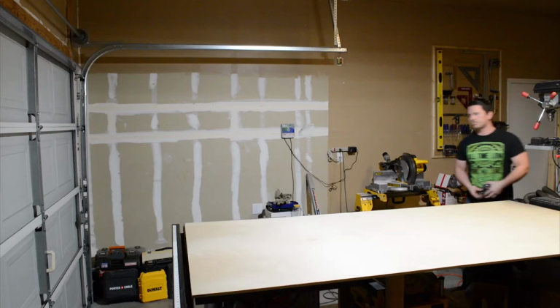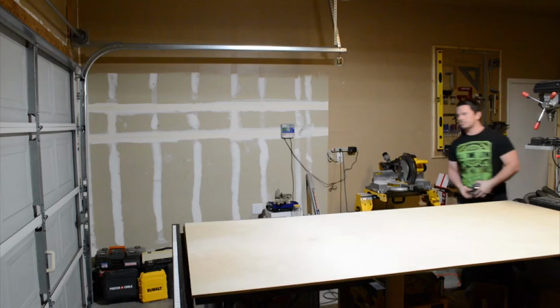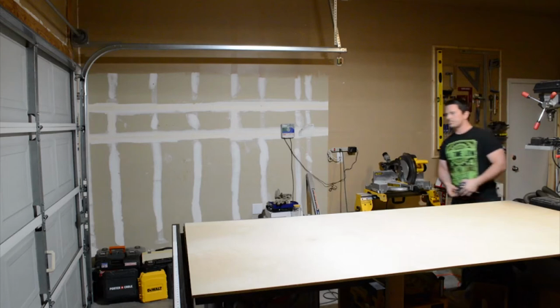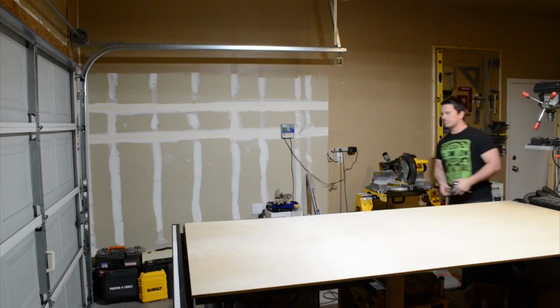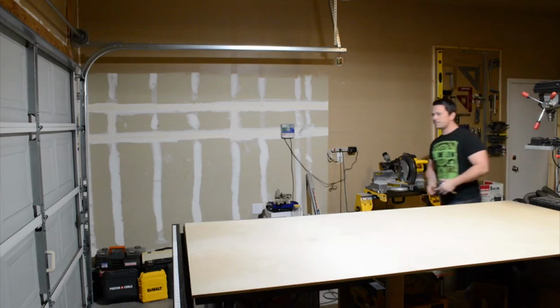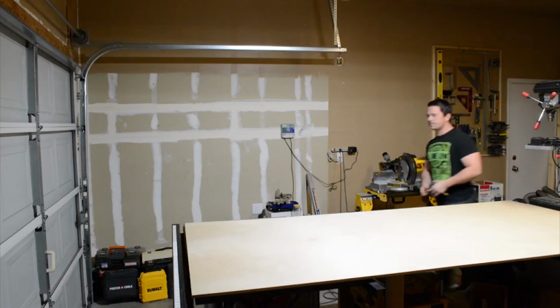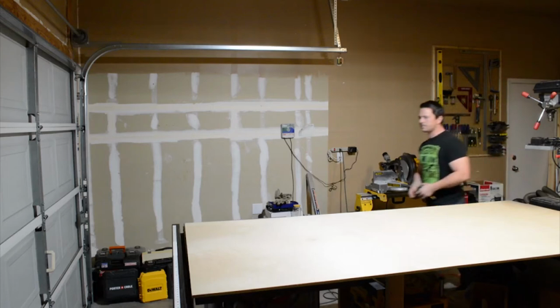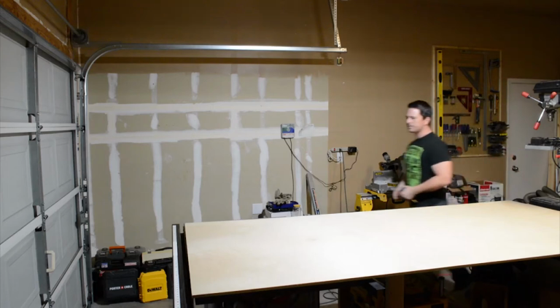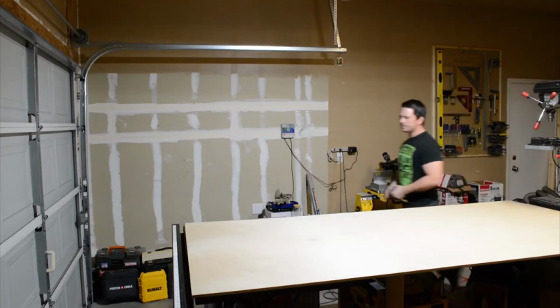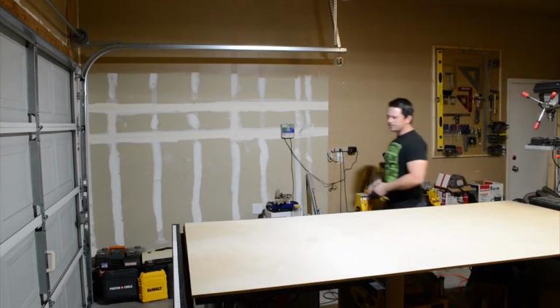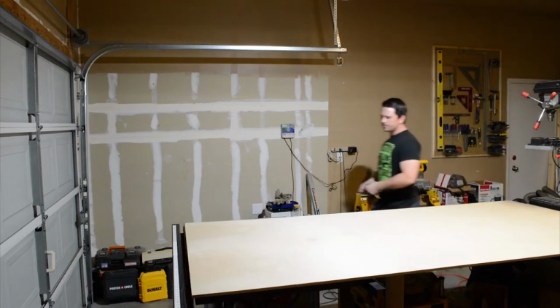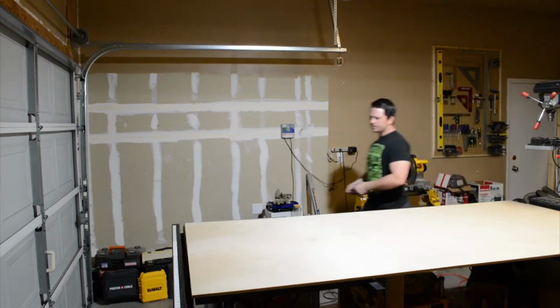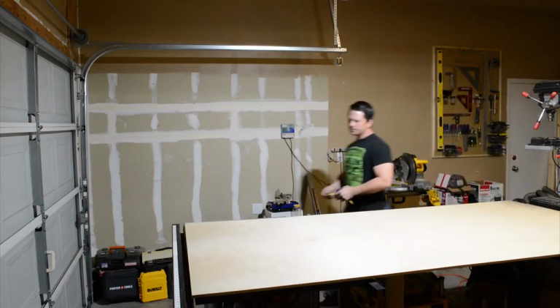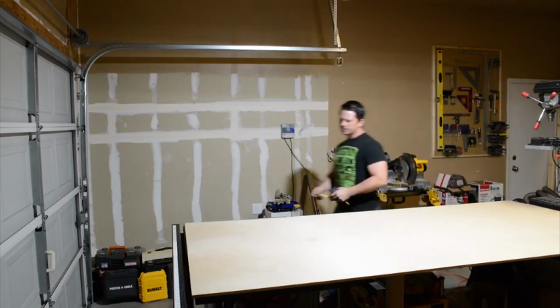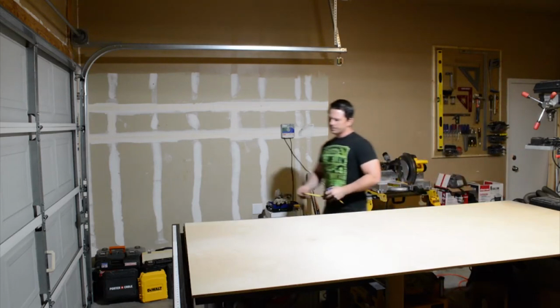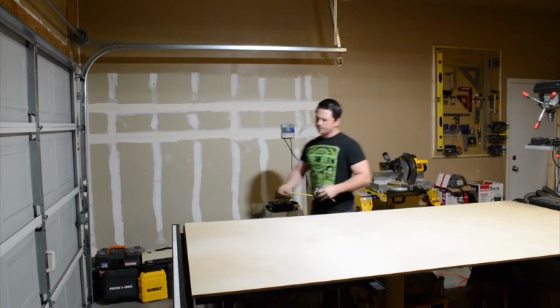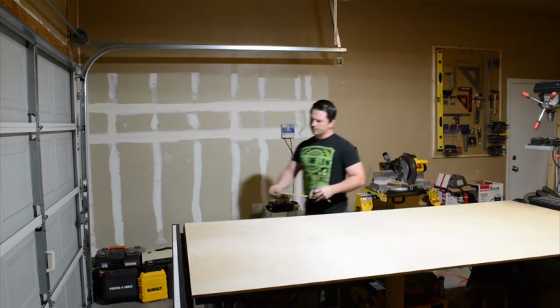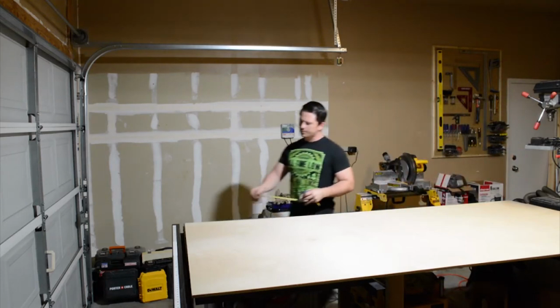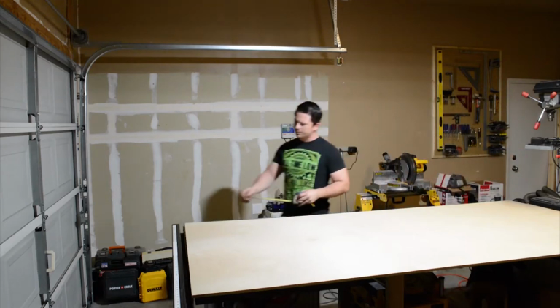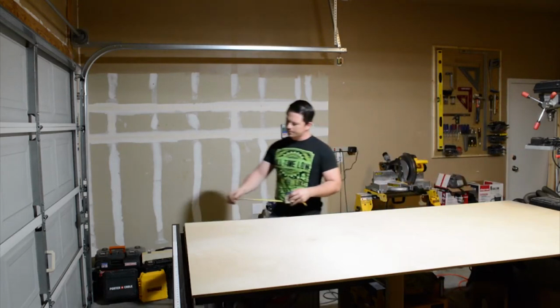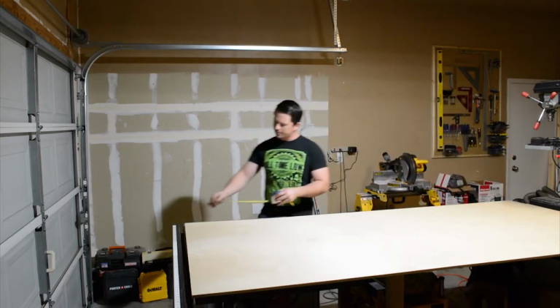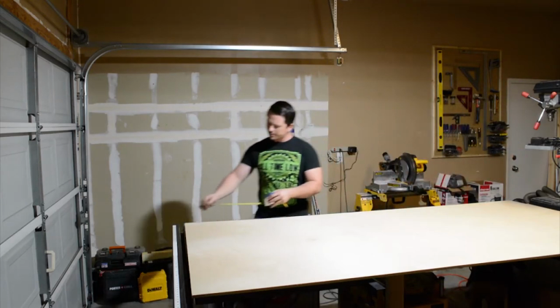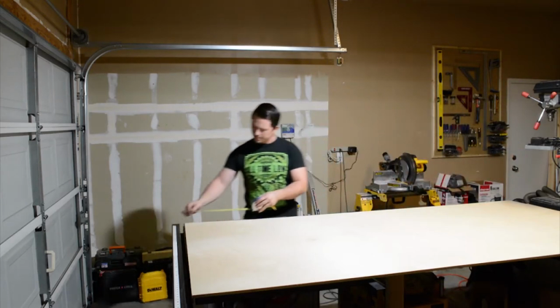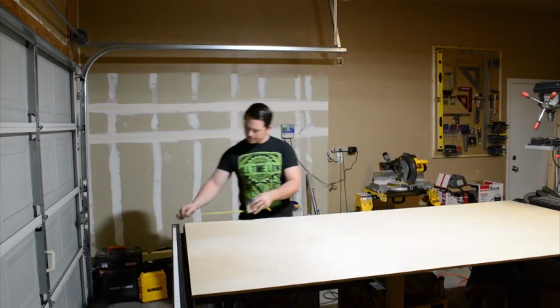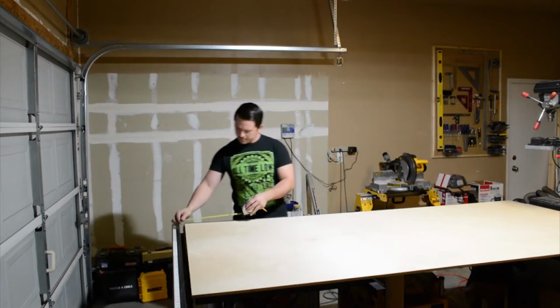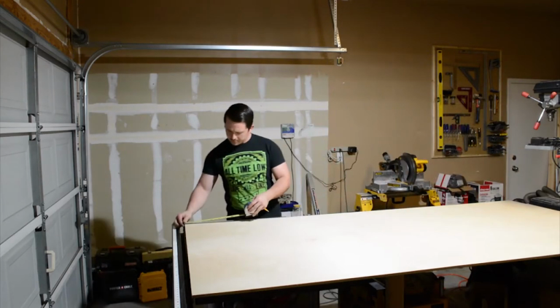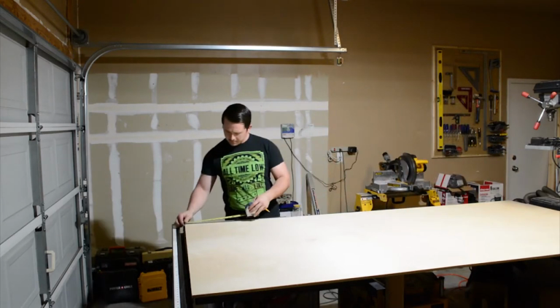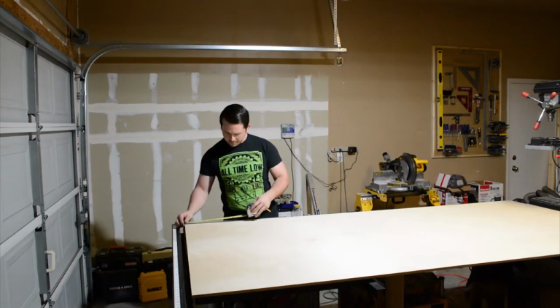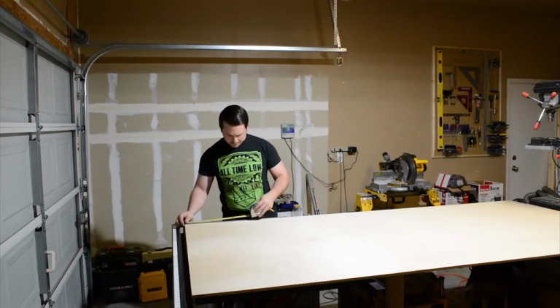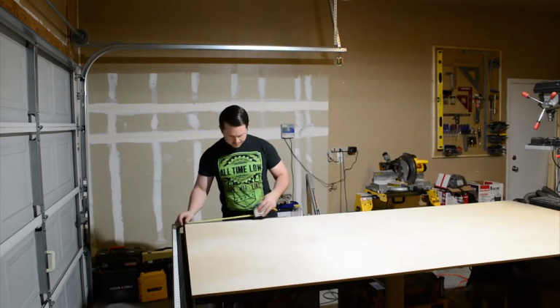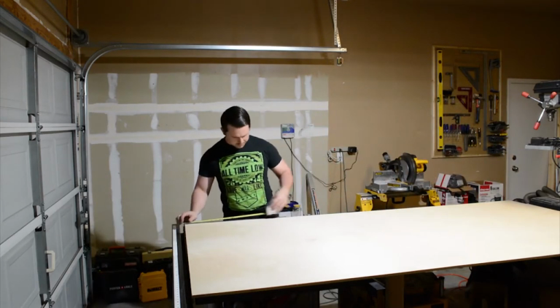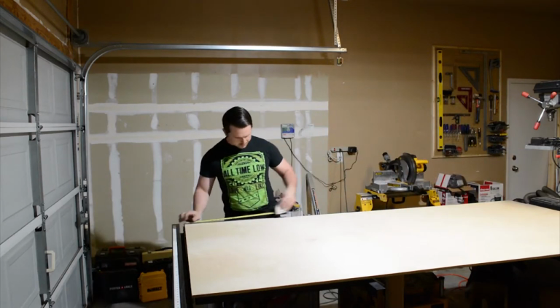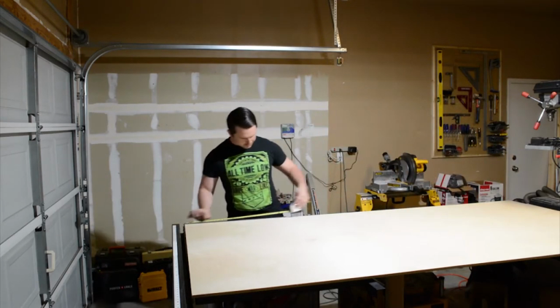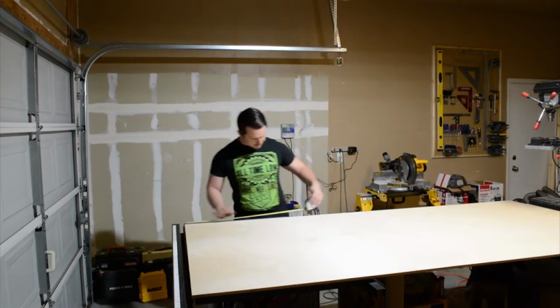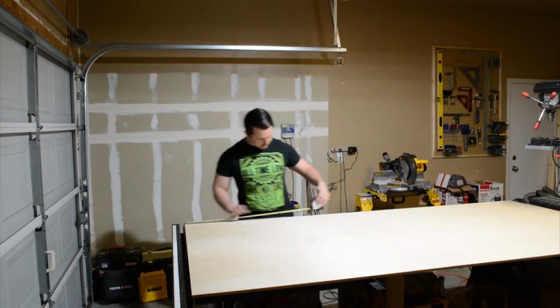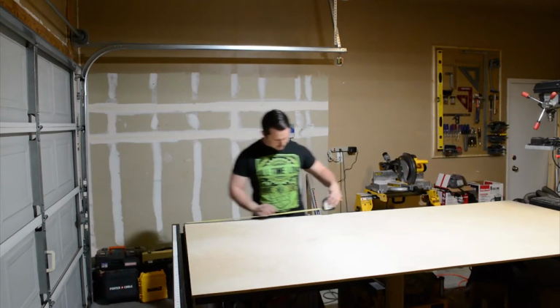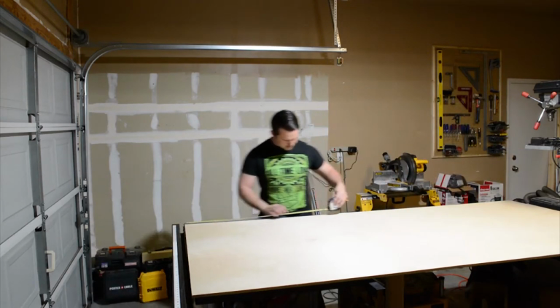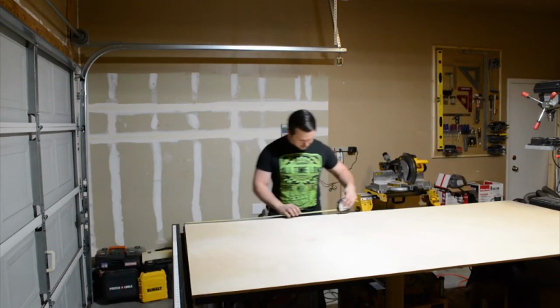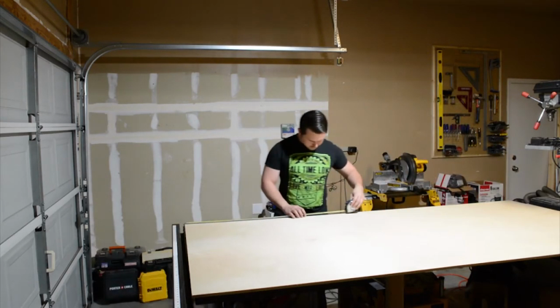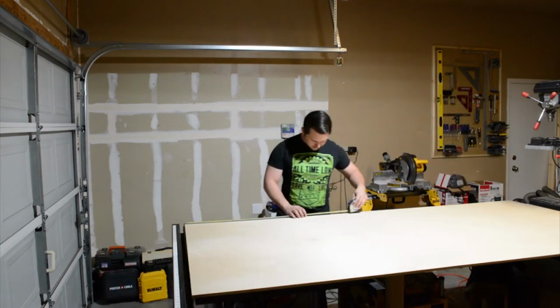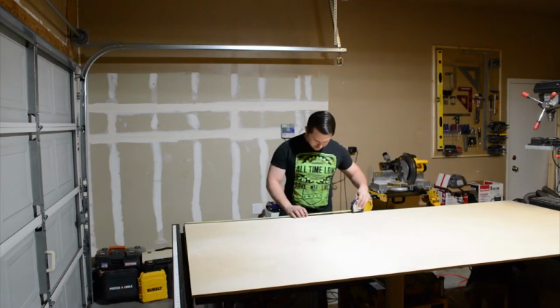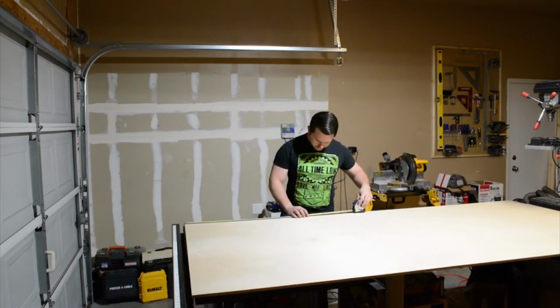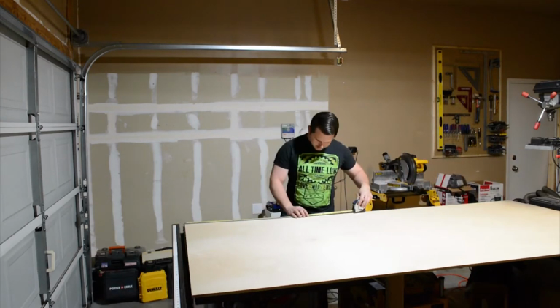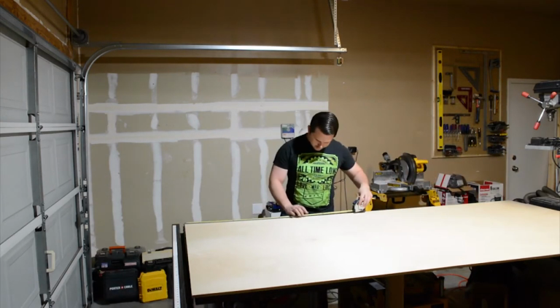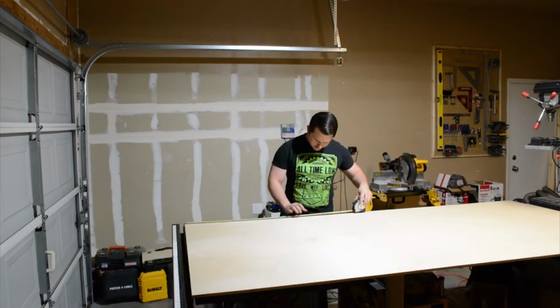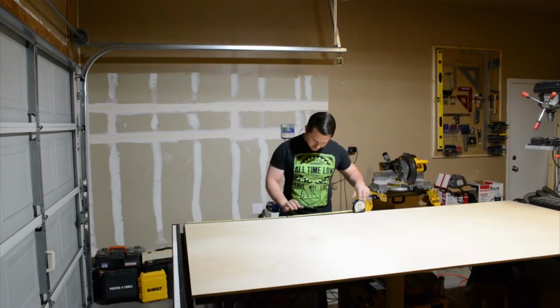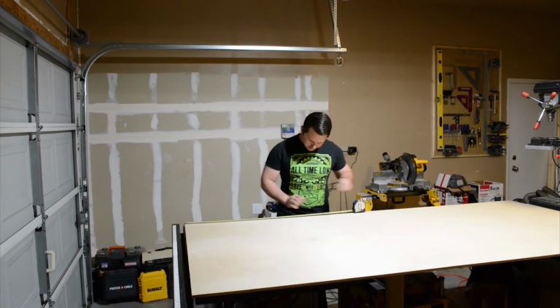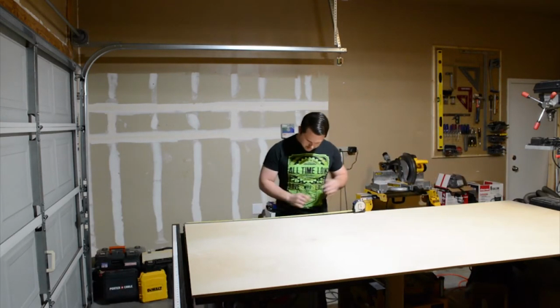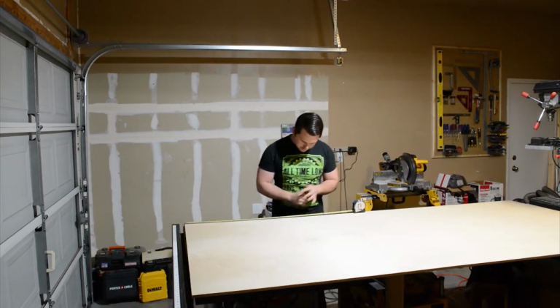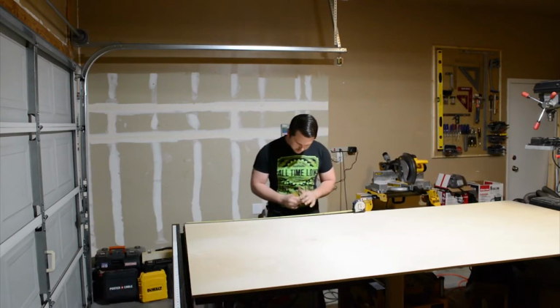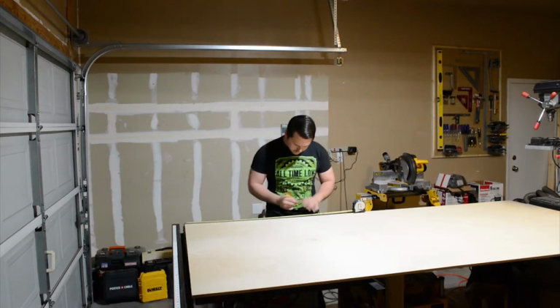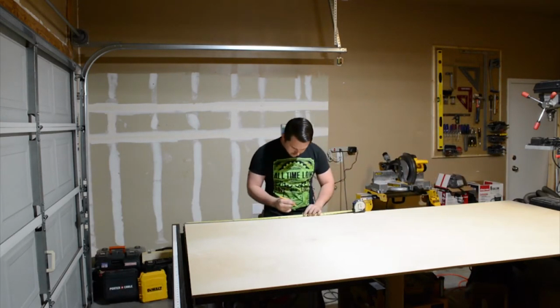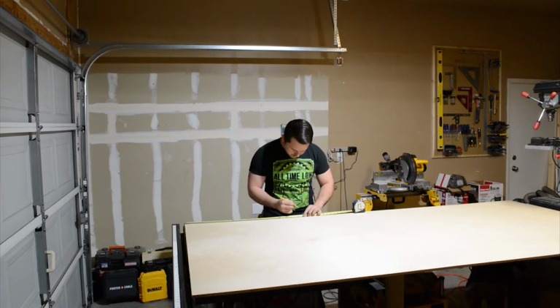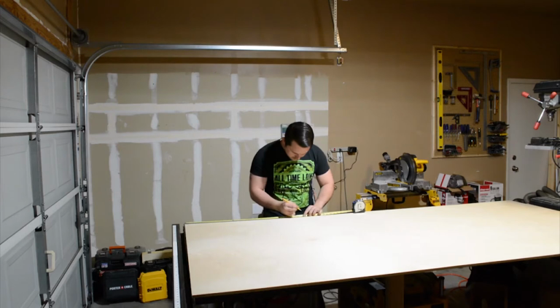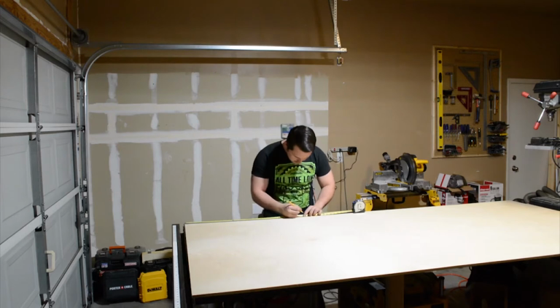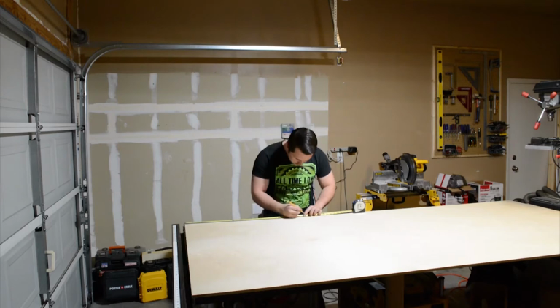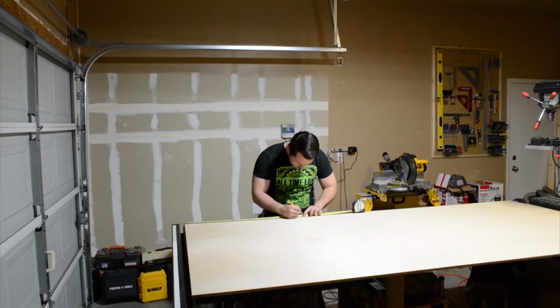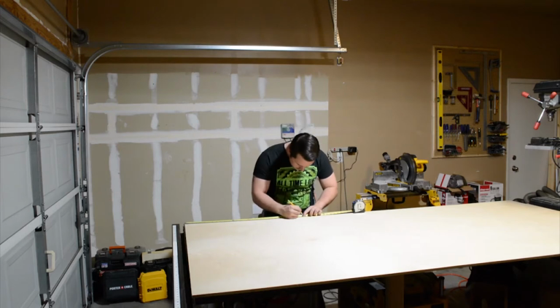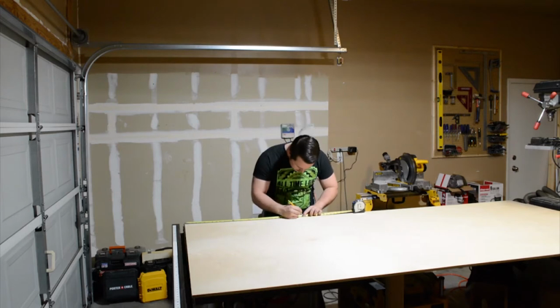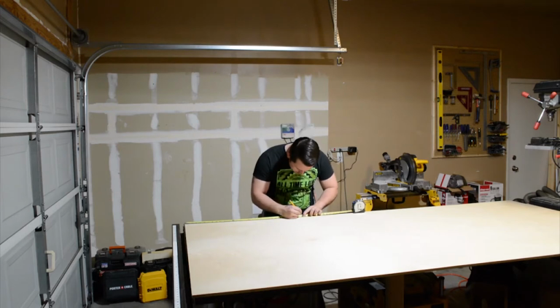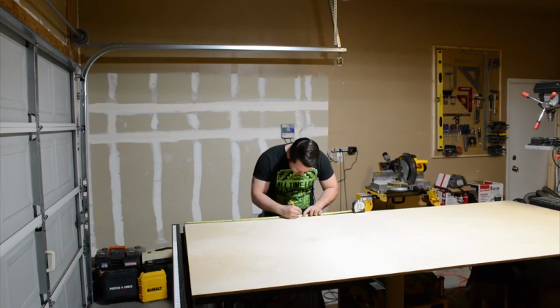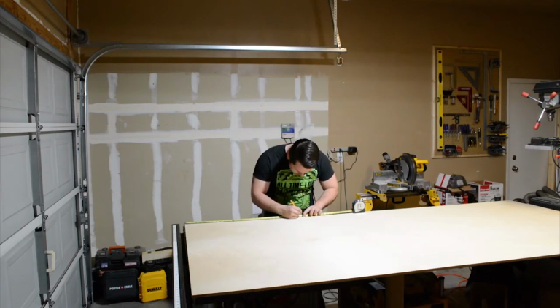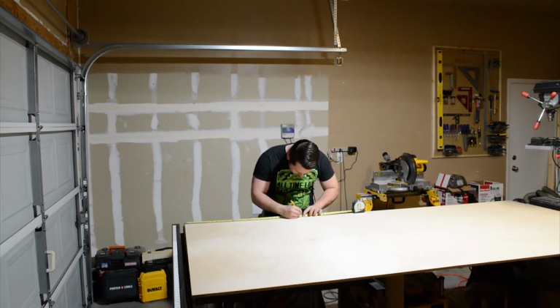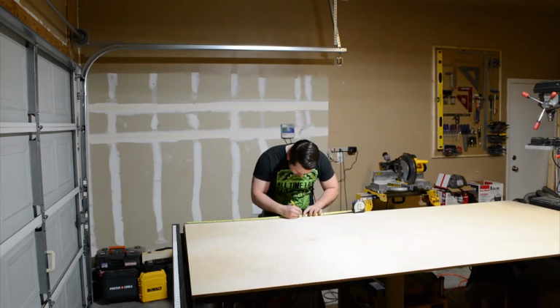Hello everybody, welcome to Golden Coast Woodworks. Today in the shop I'm building a cart for my small shop compressor.